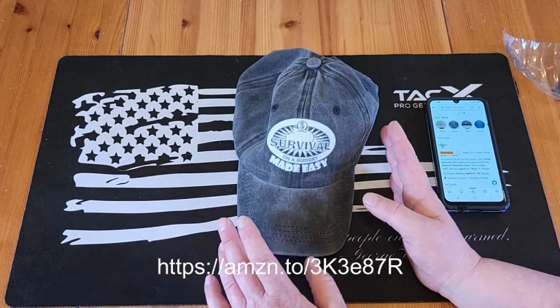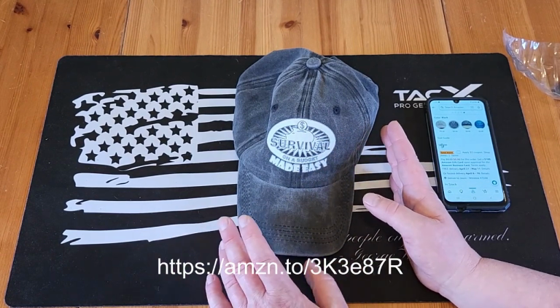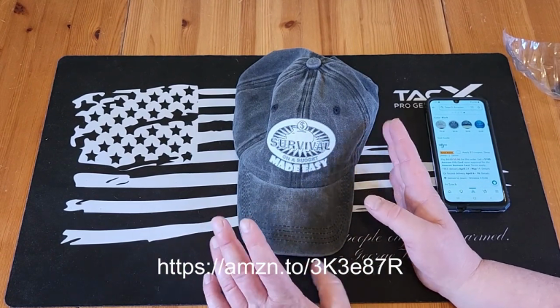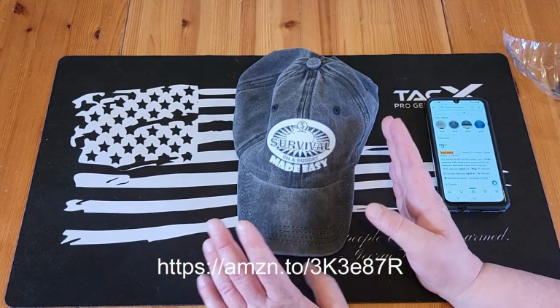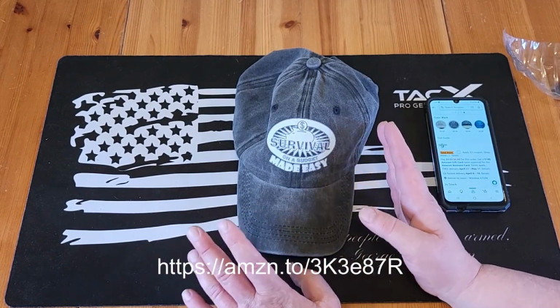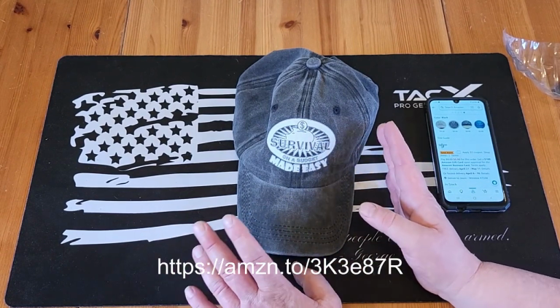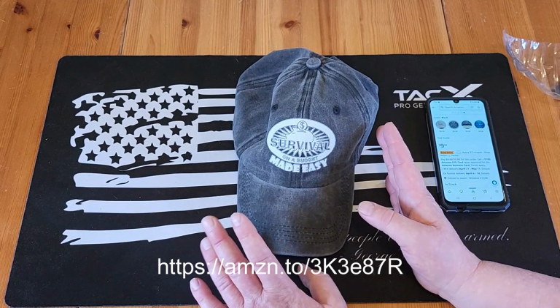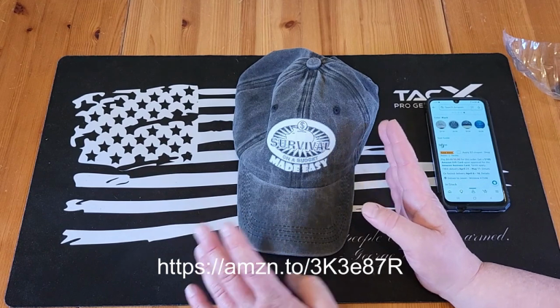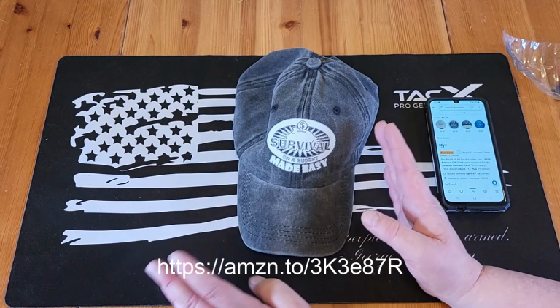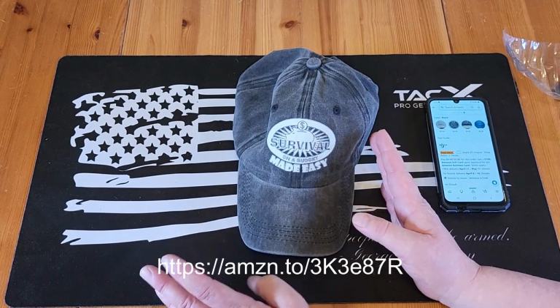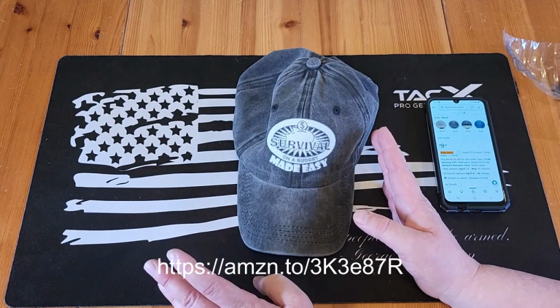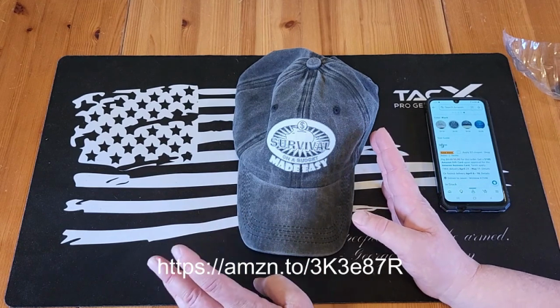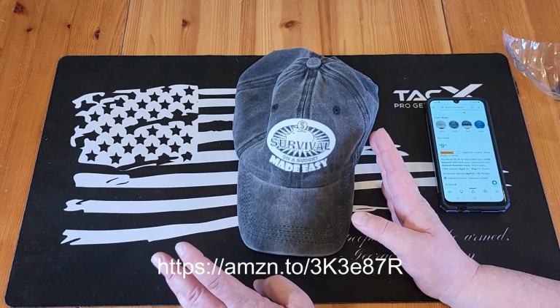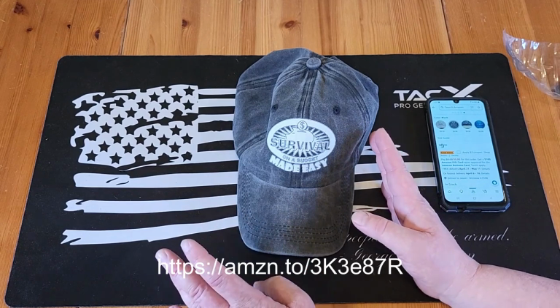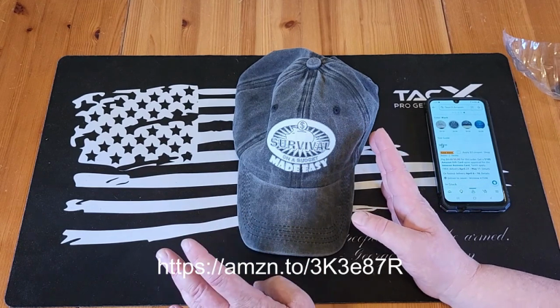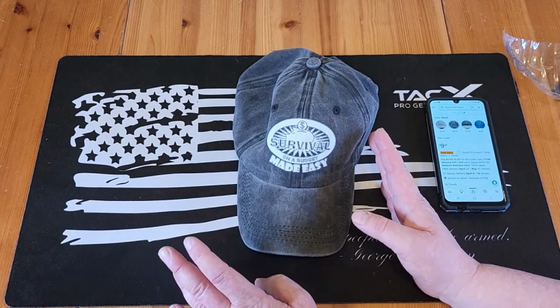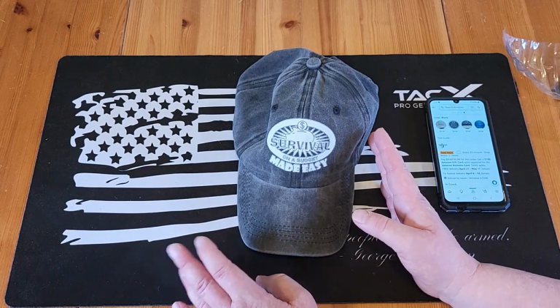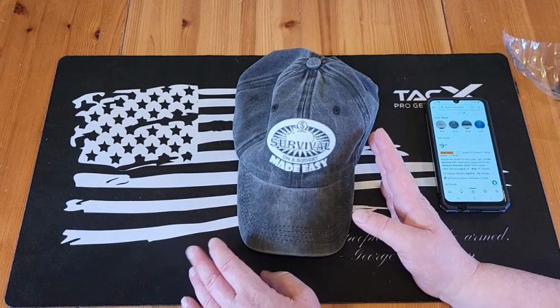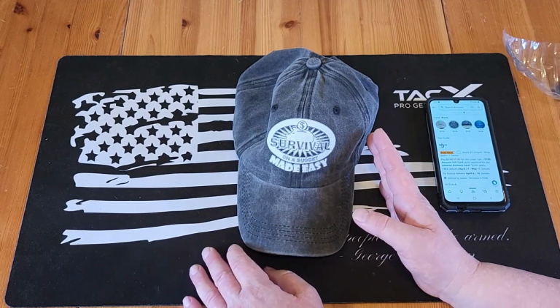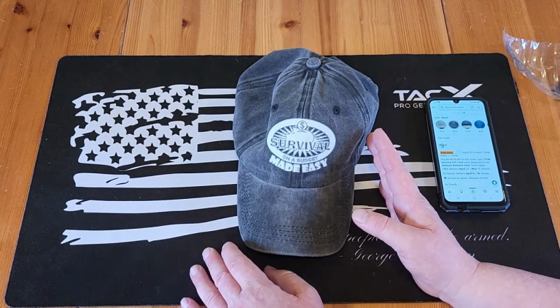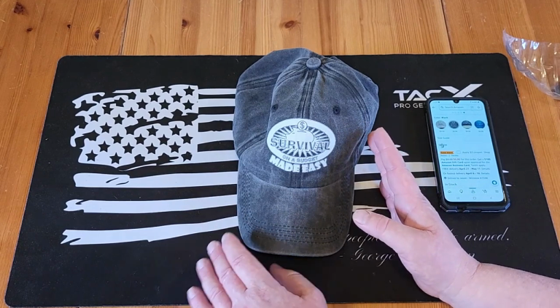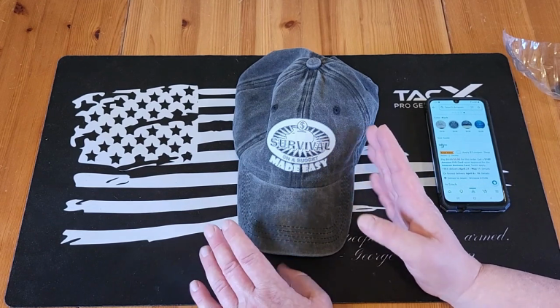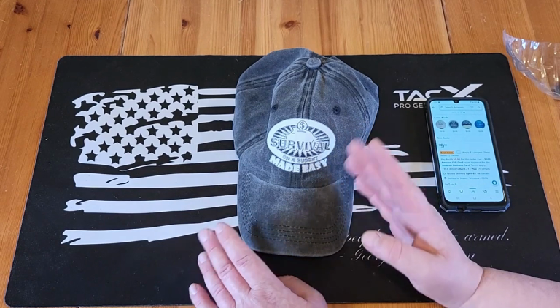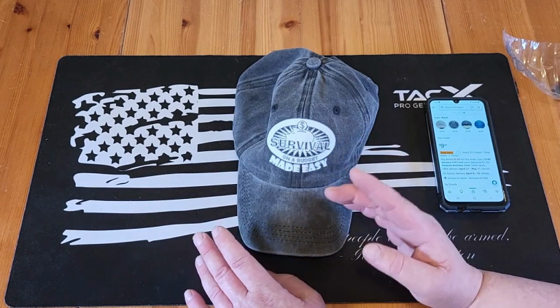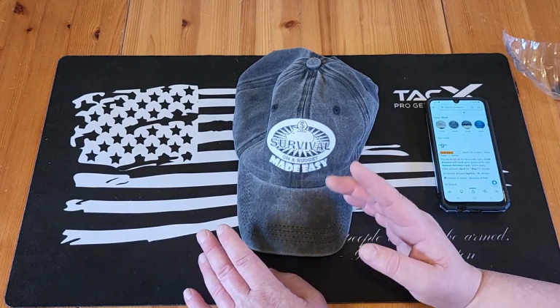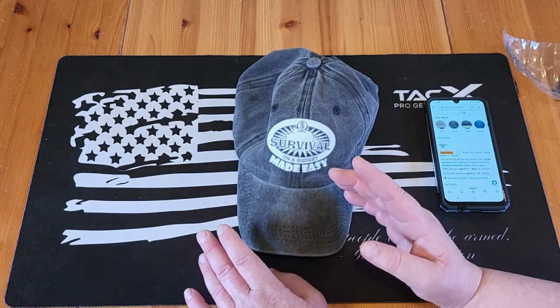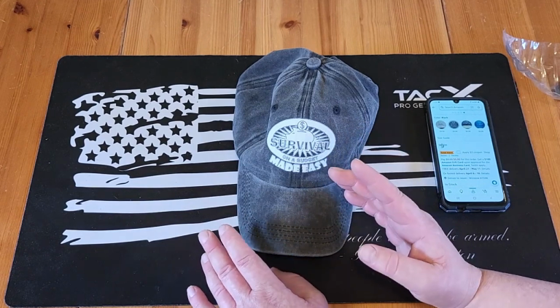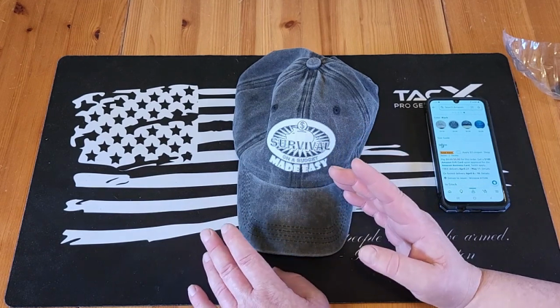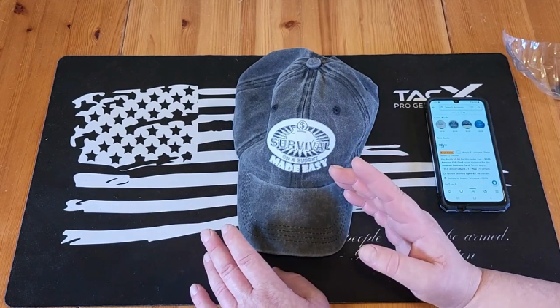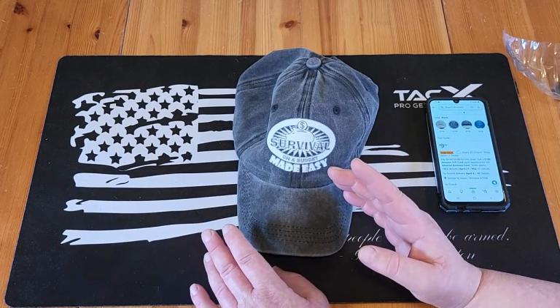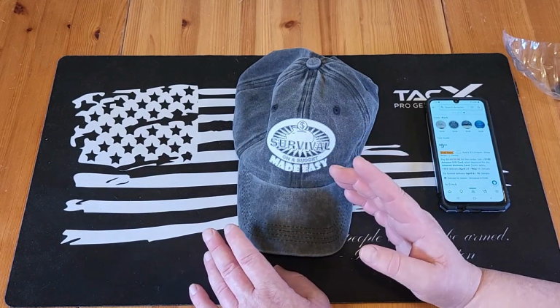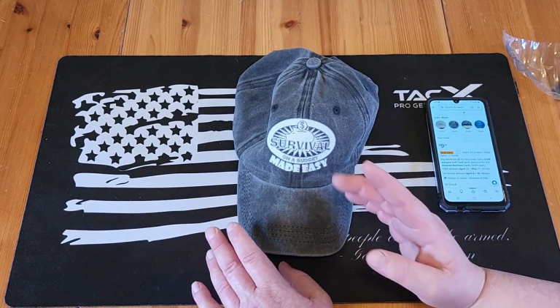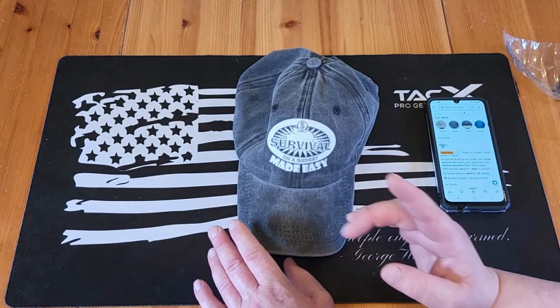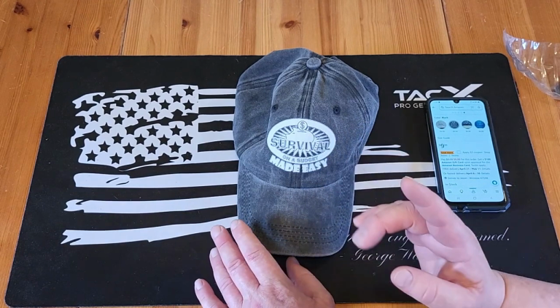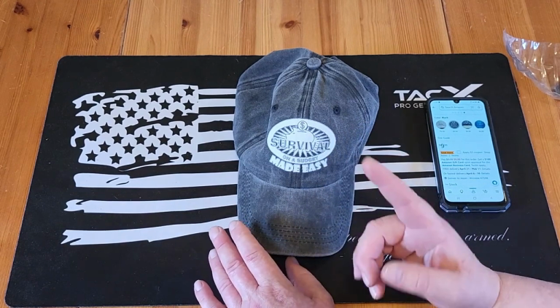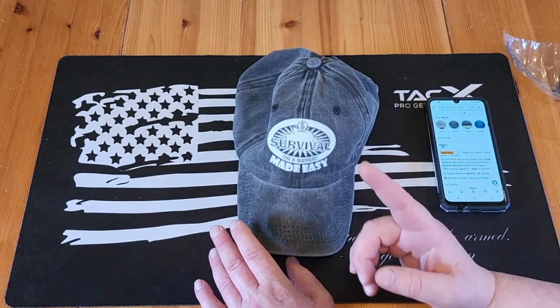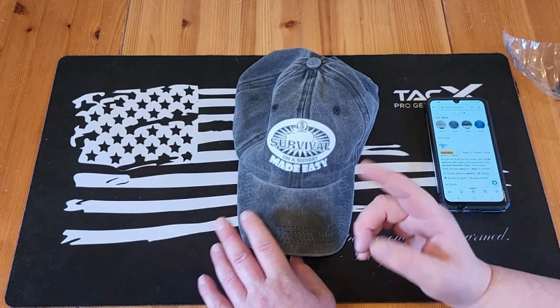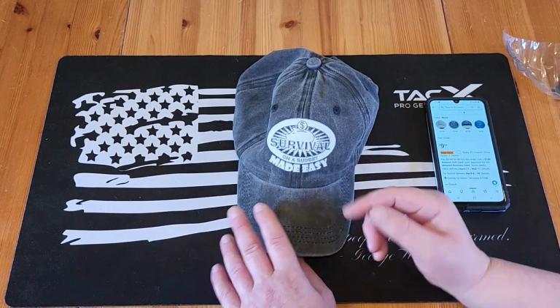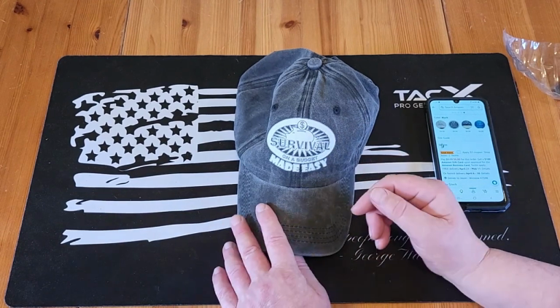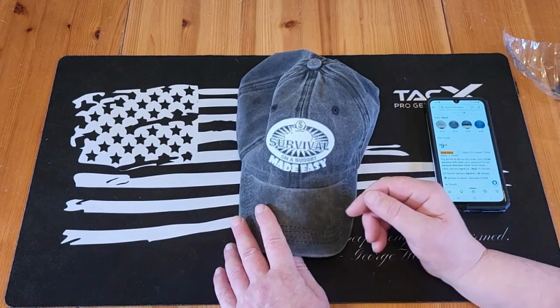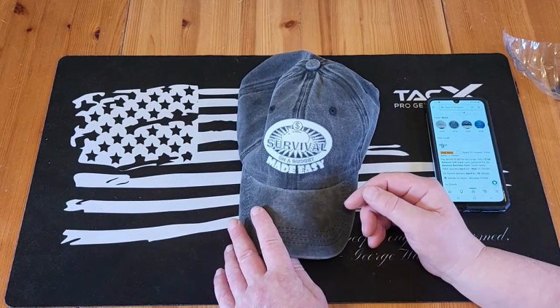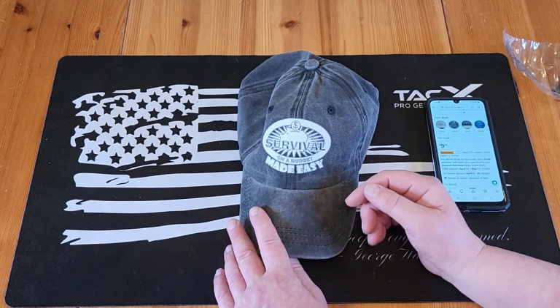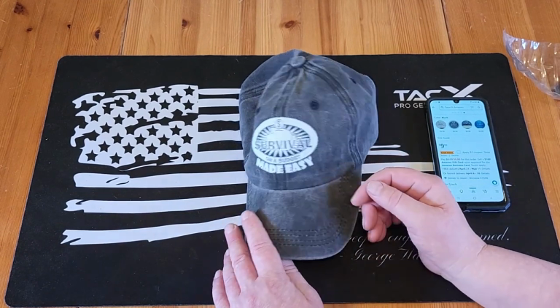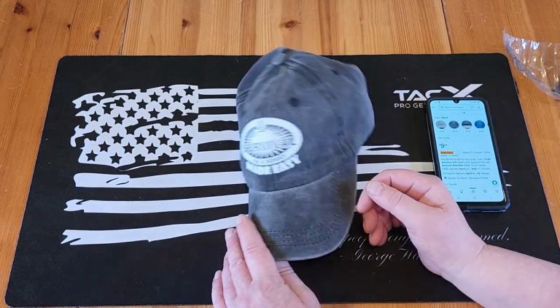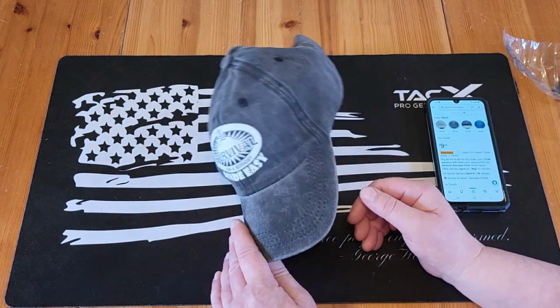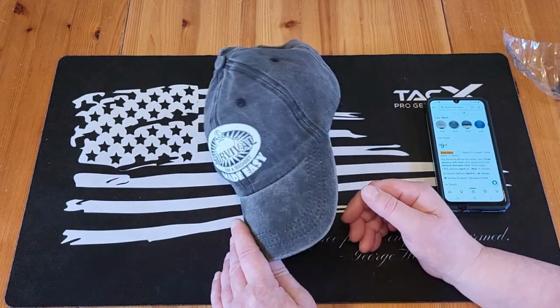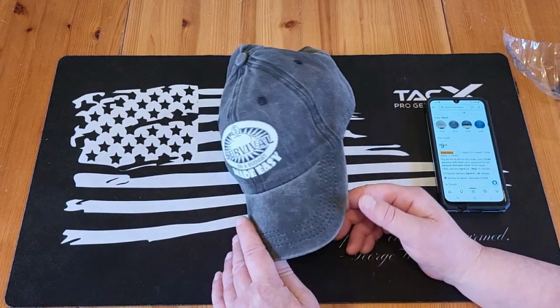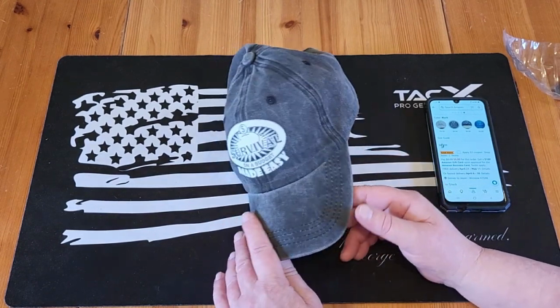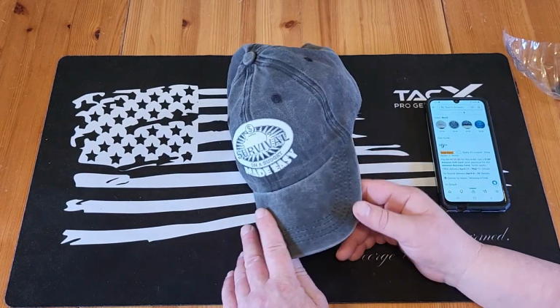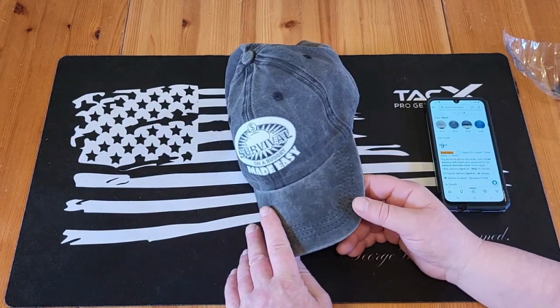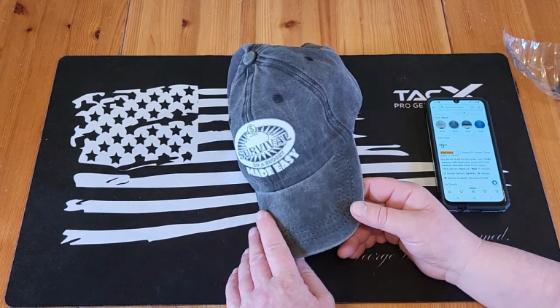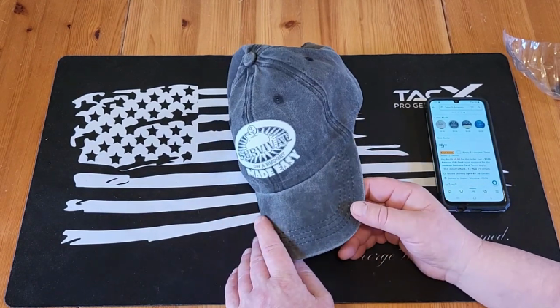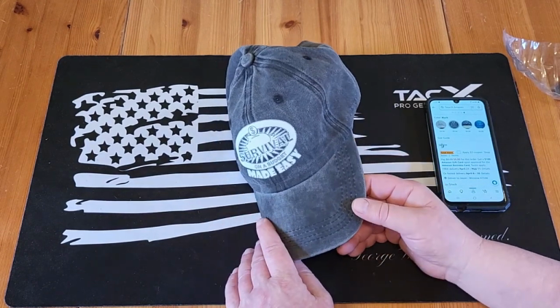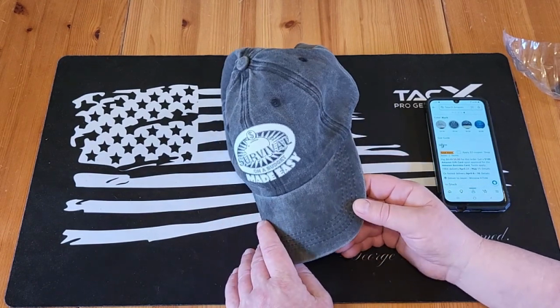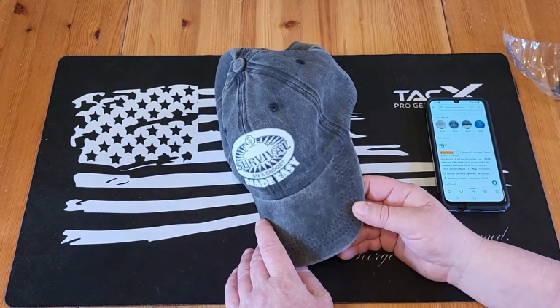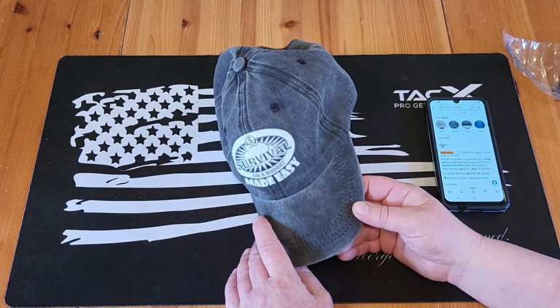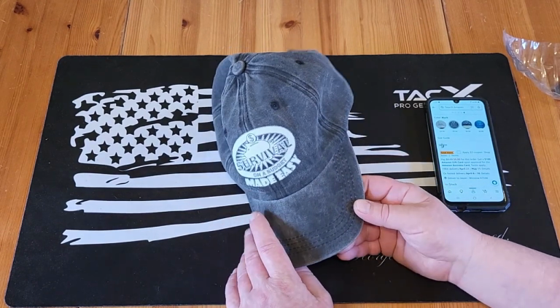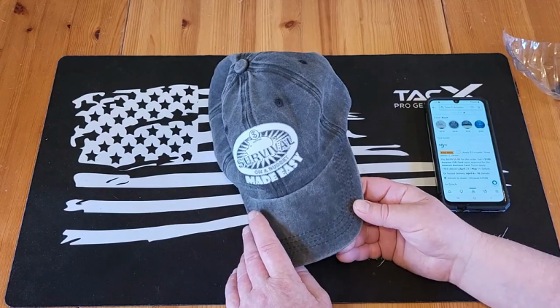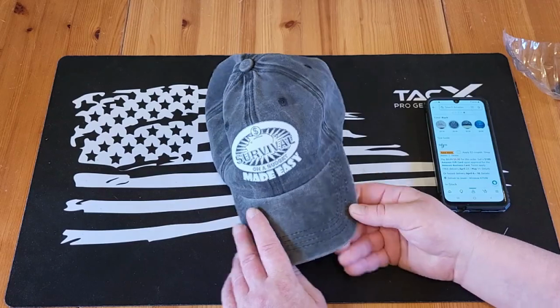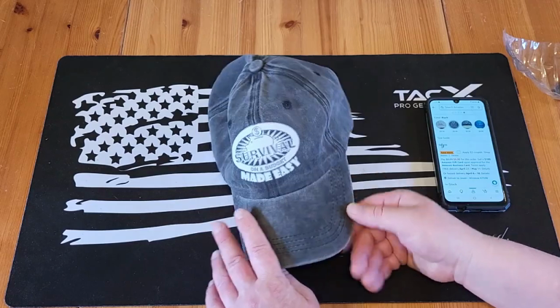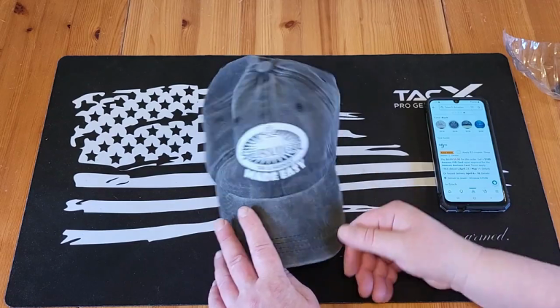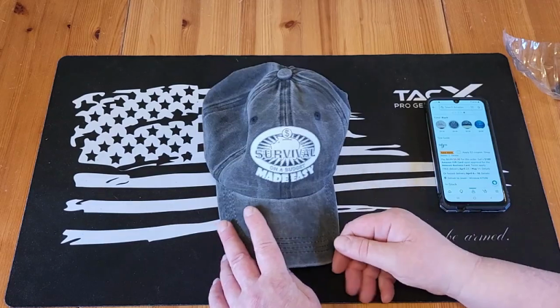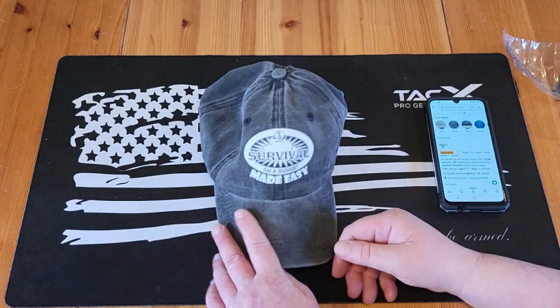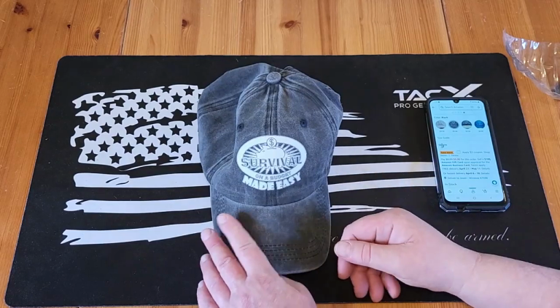Also, click that subscribe button. And as always, thank you for watching.